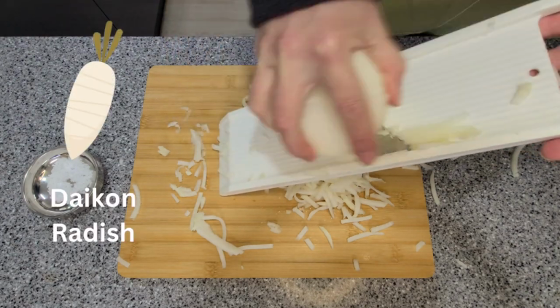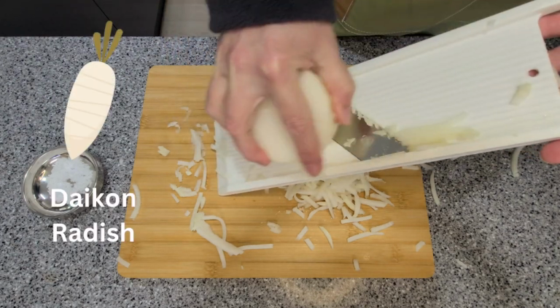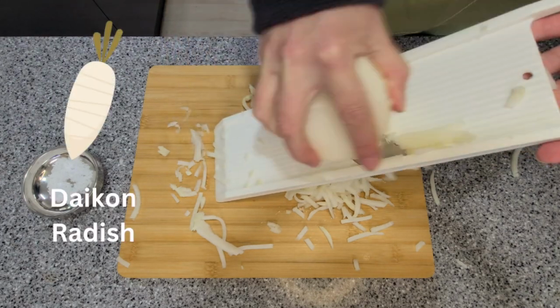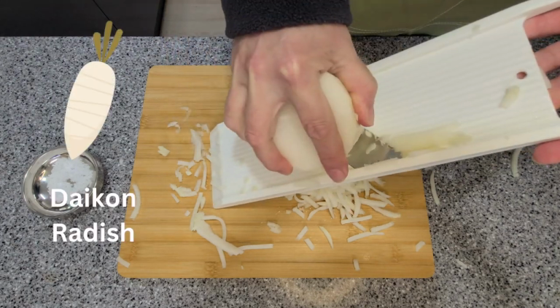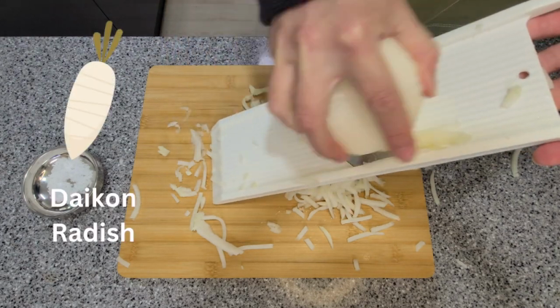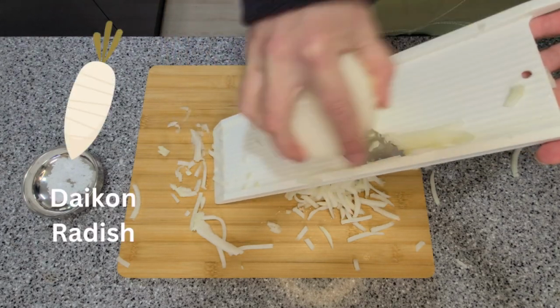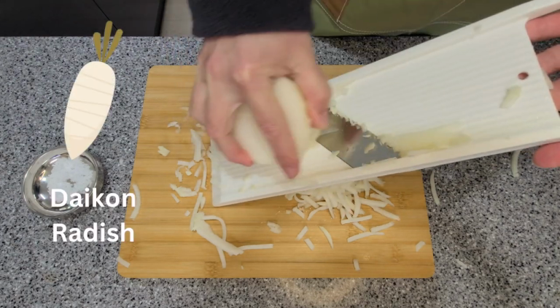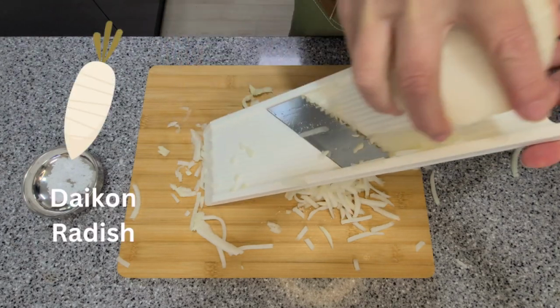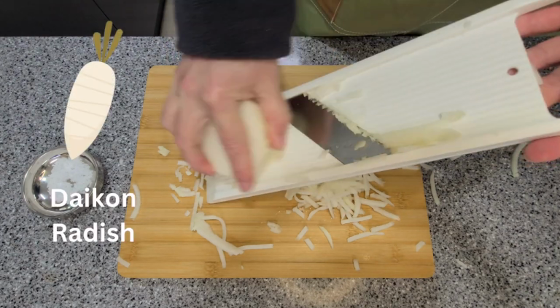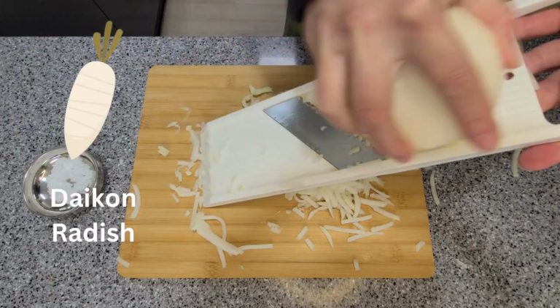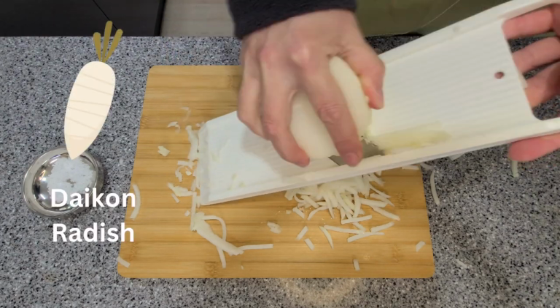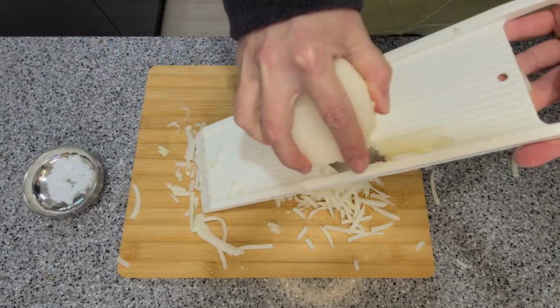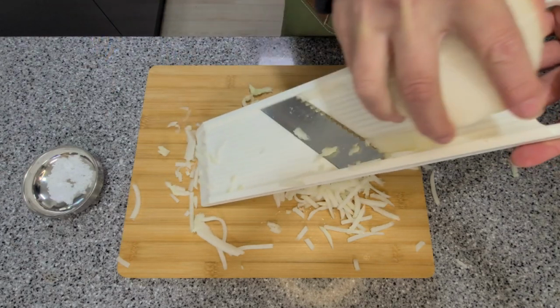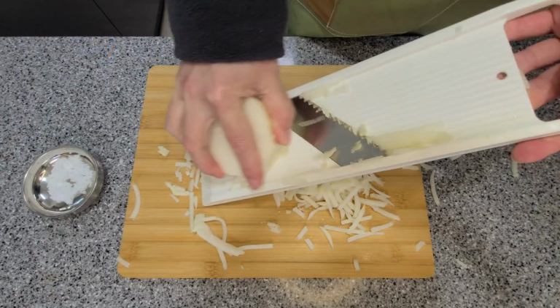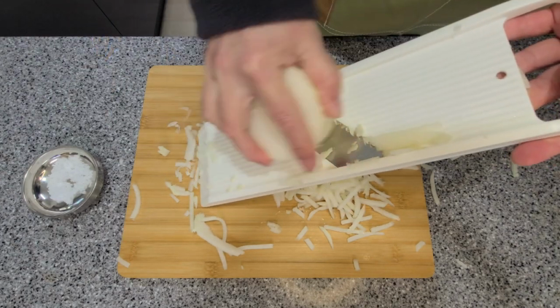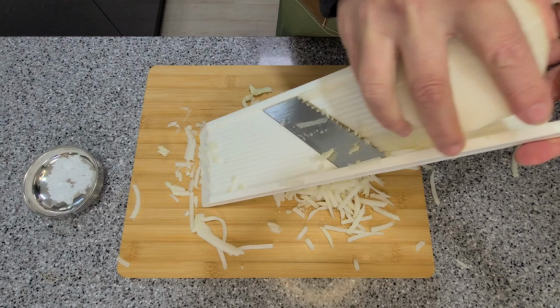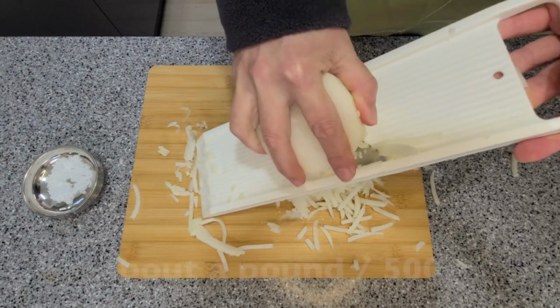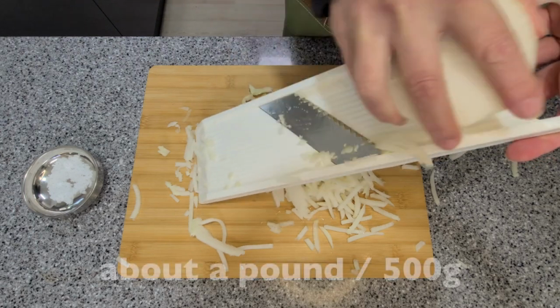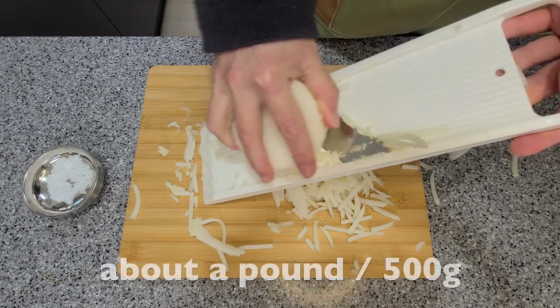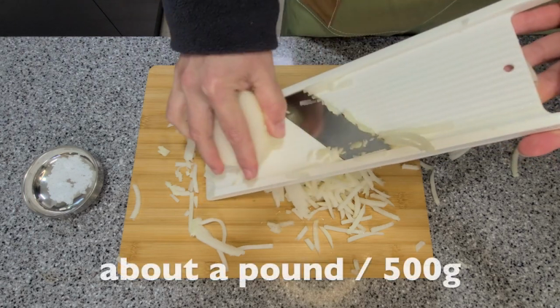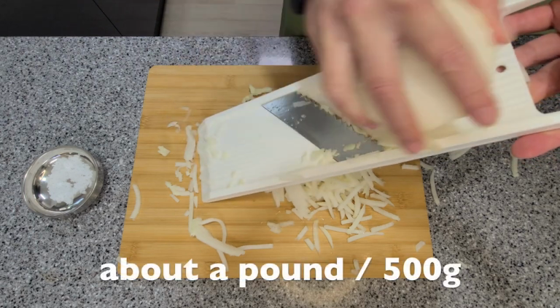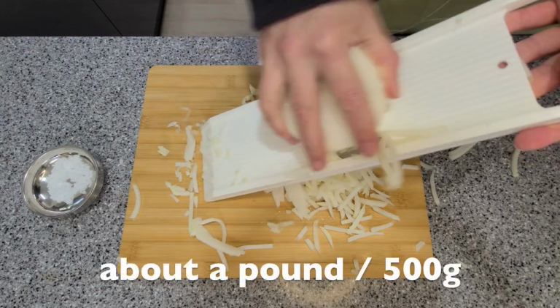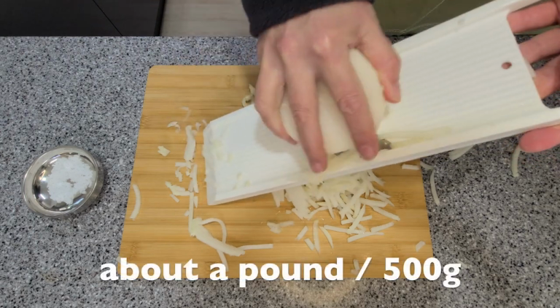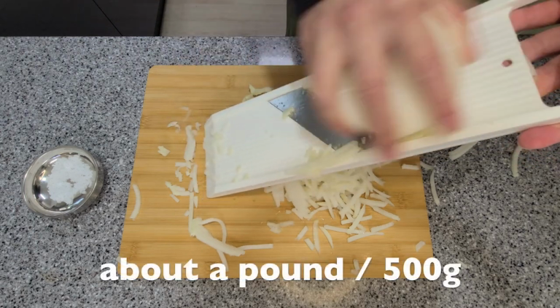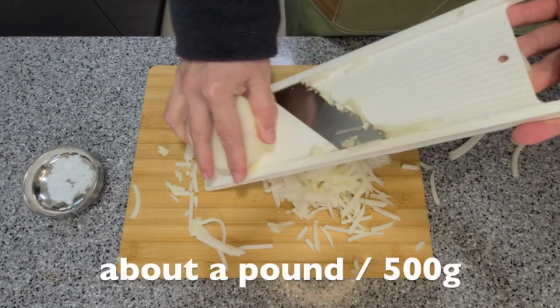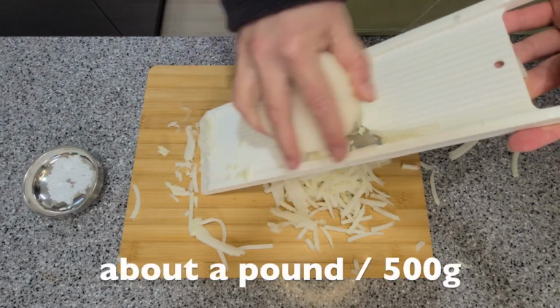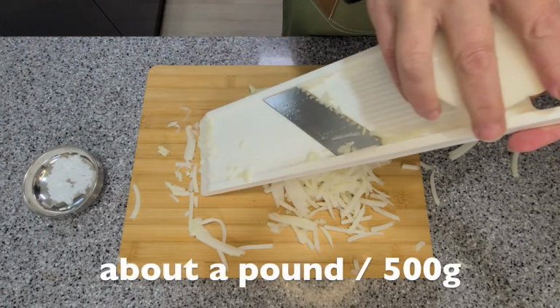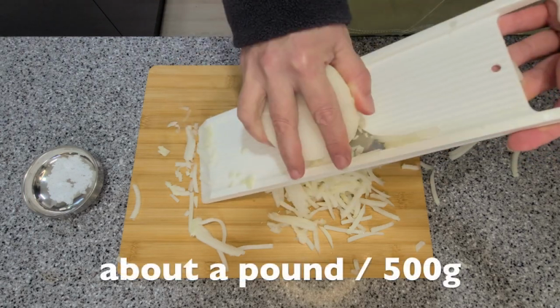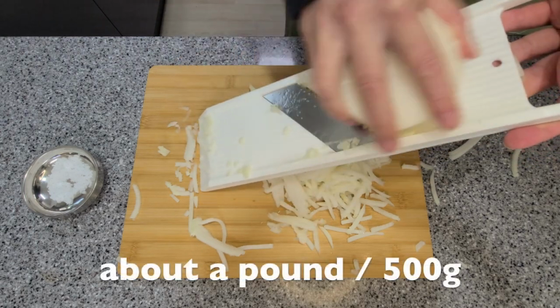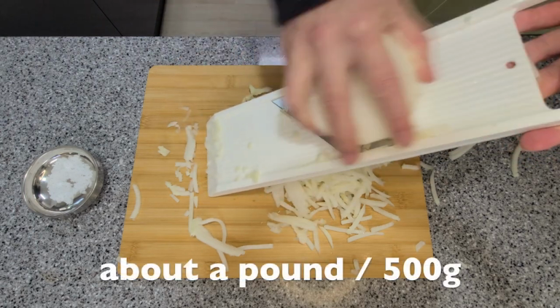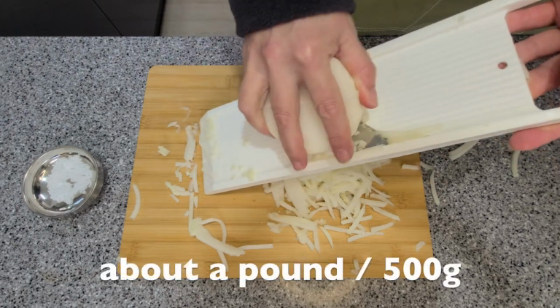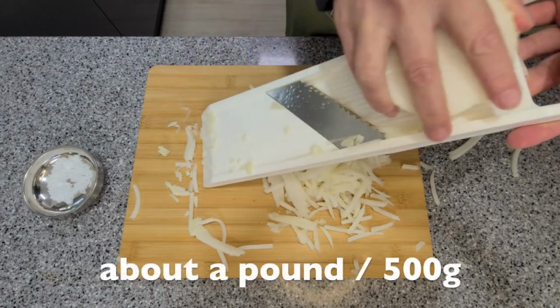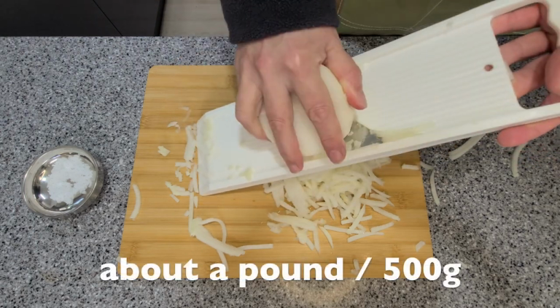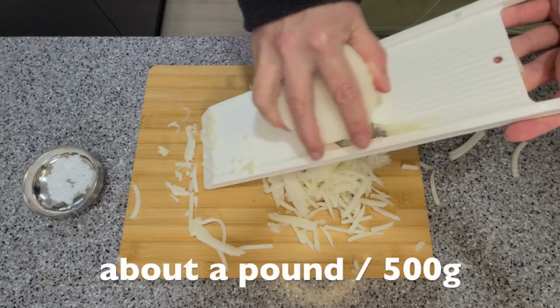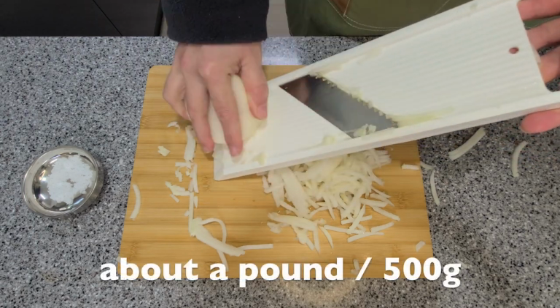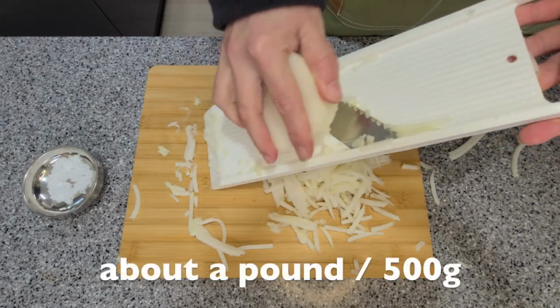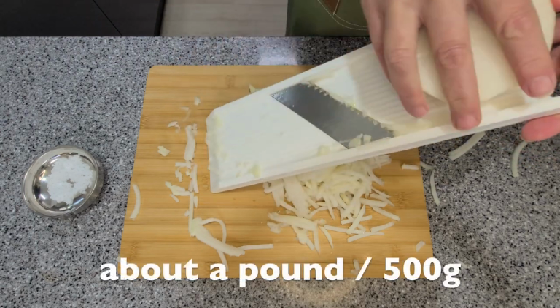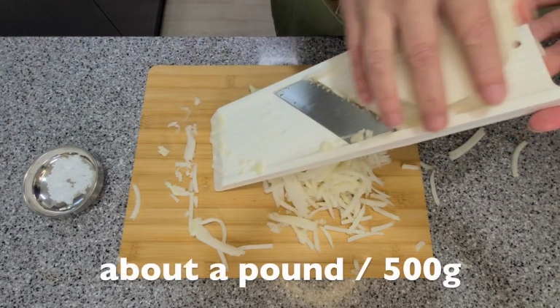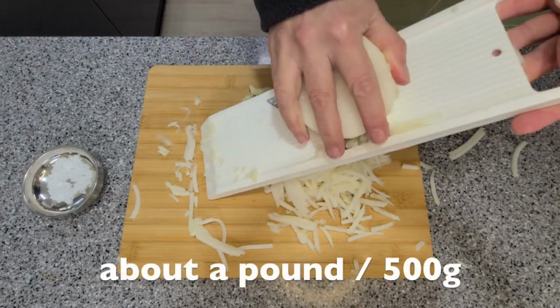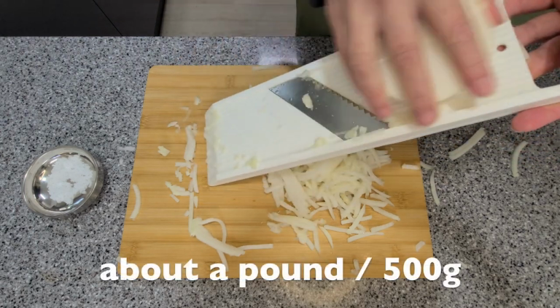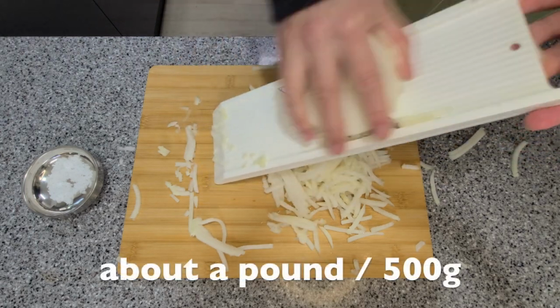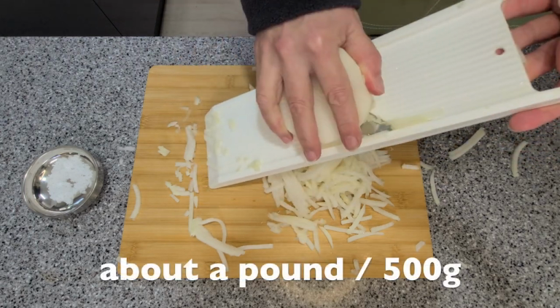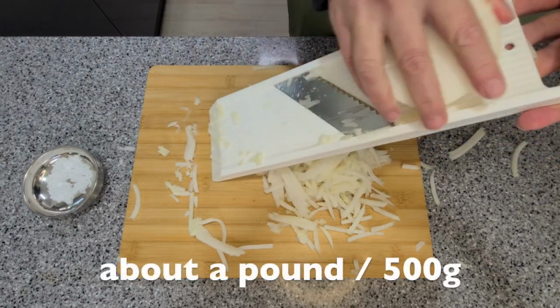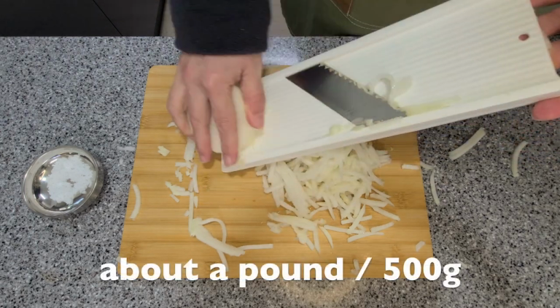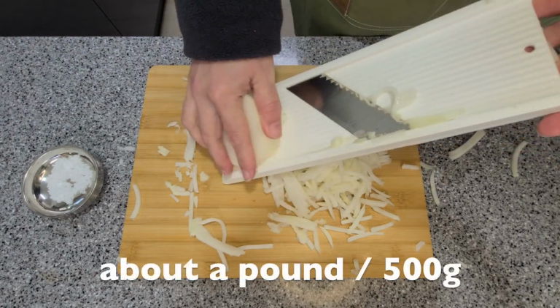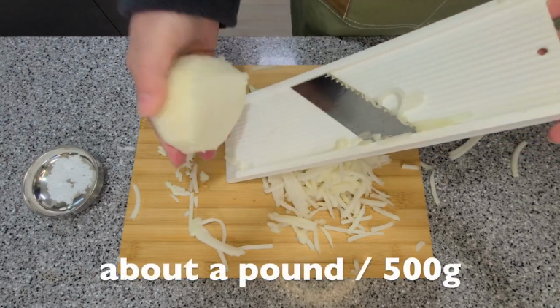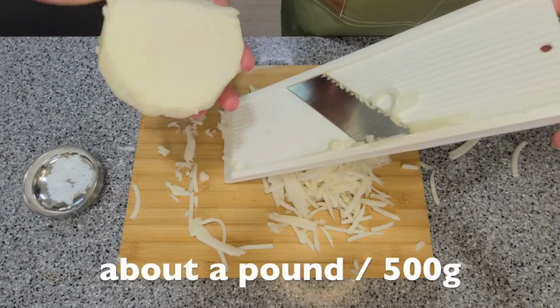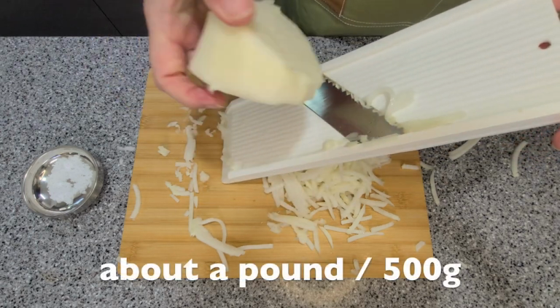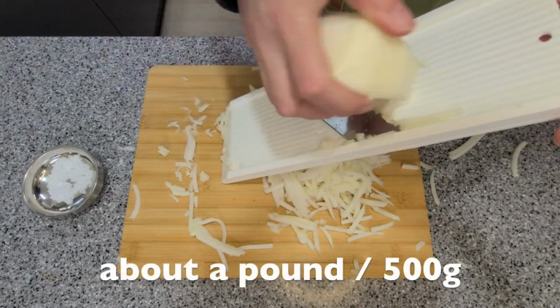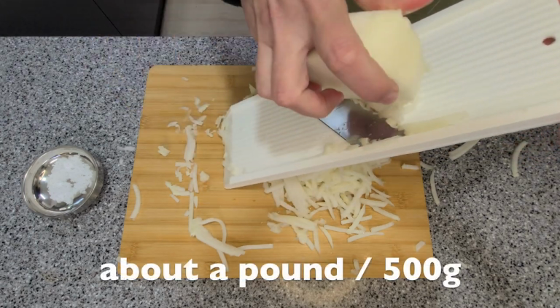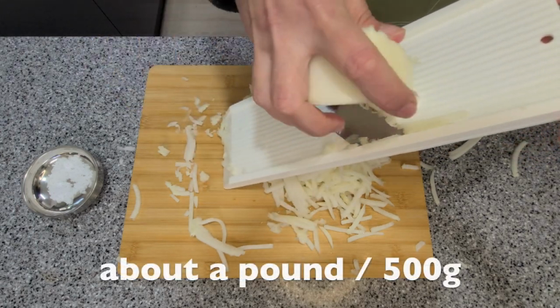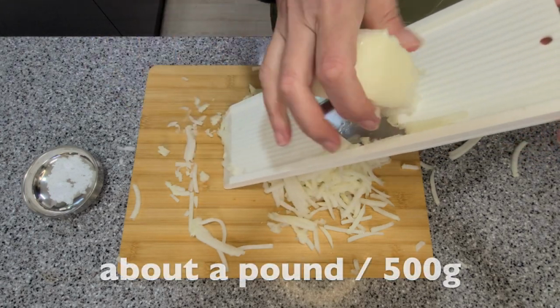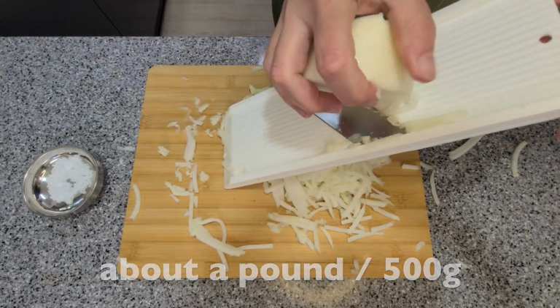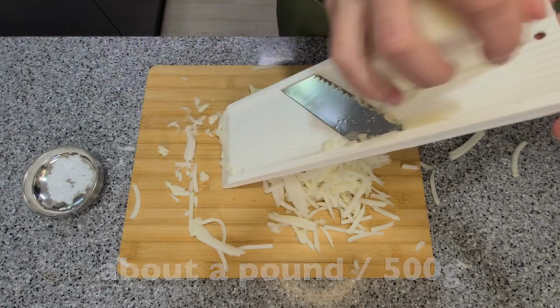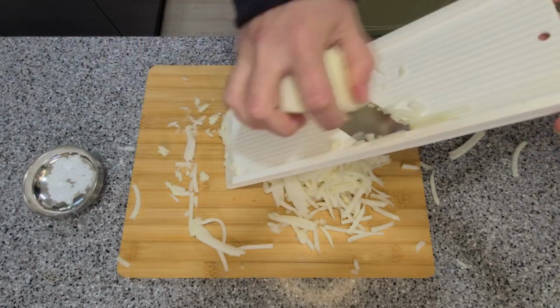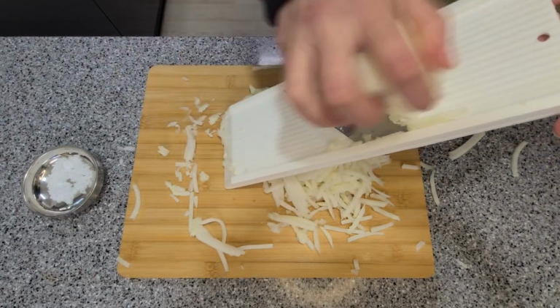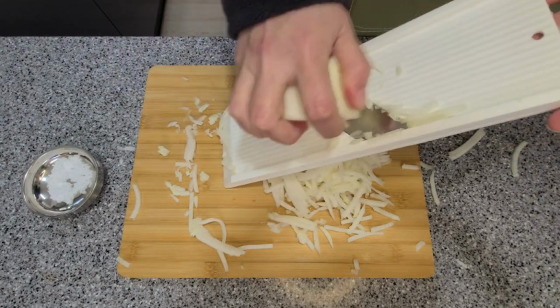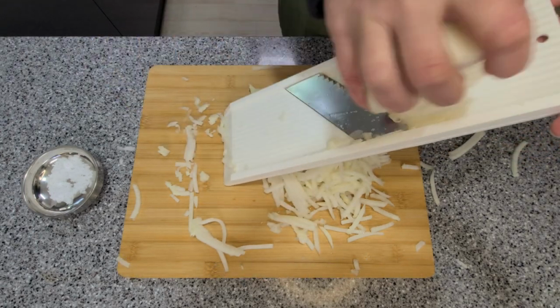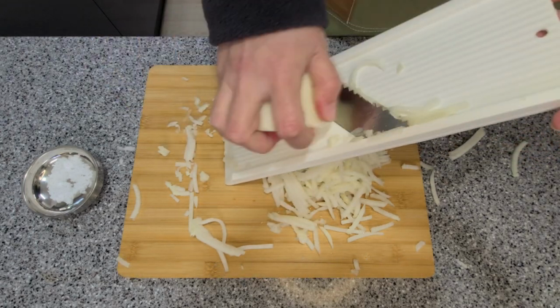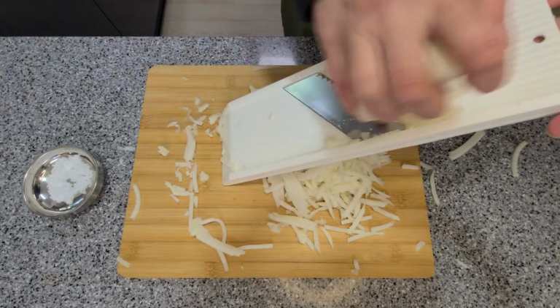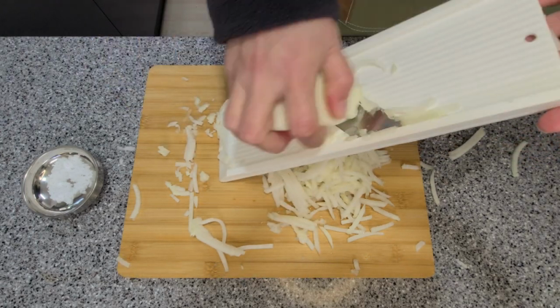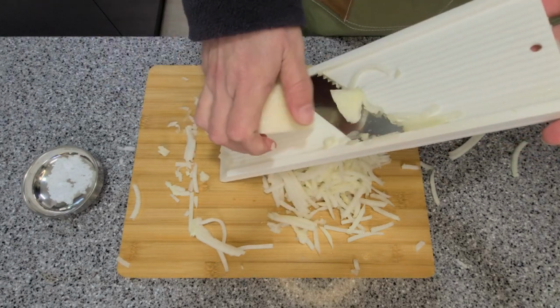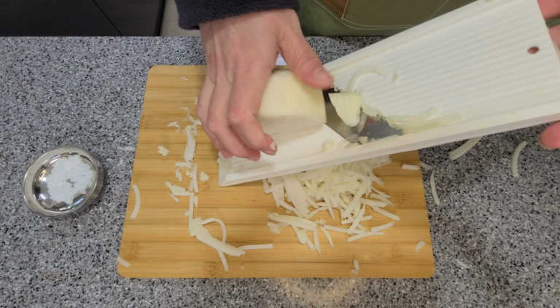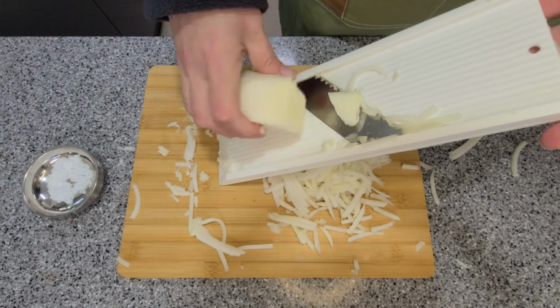Start by slicing your radish into matchsticks. You can use a knife for this, but I'm using a mandolin.